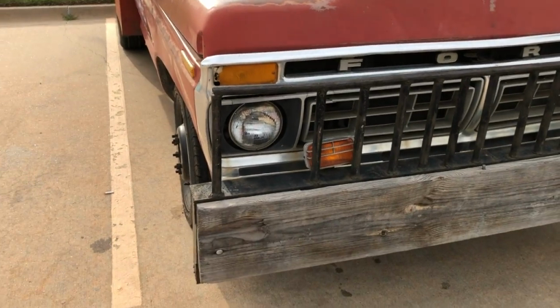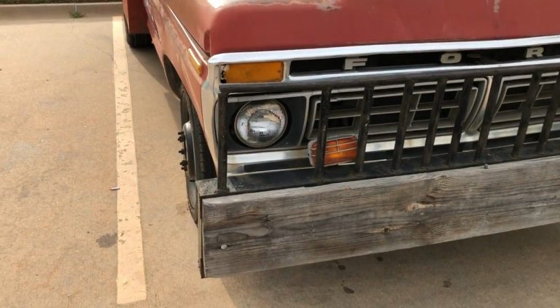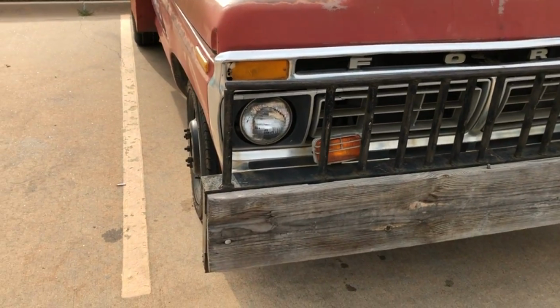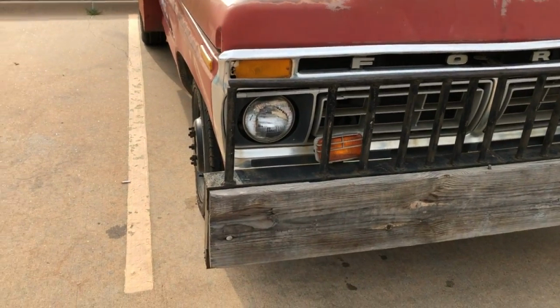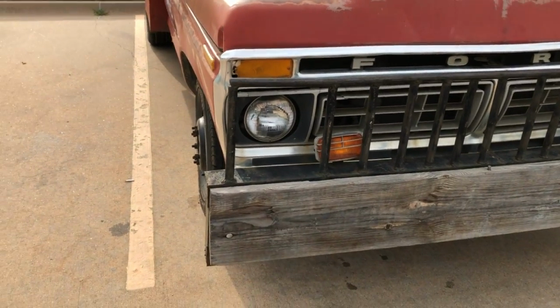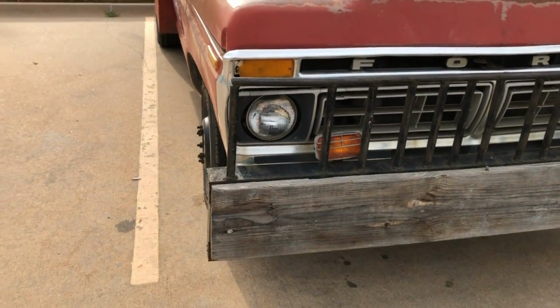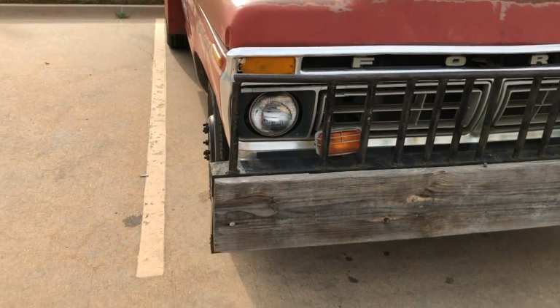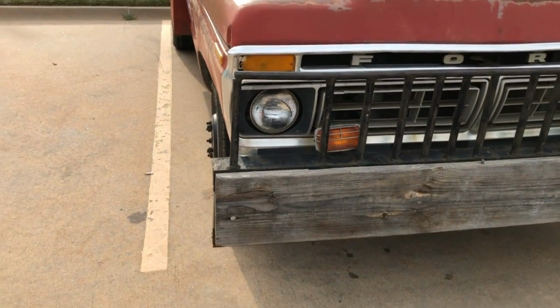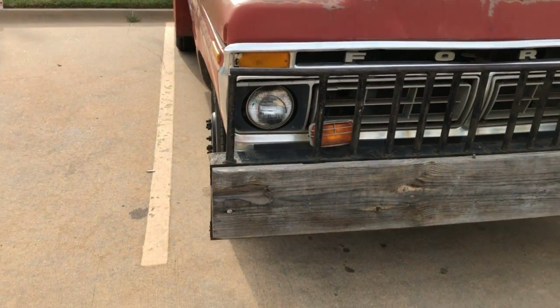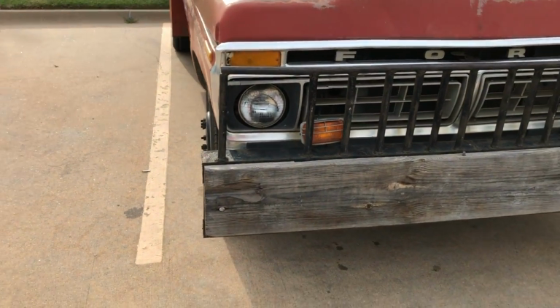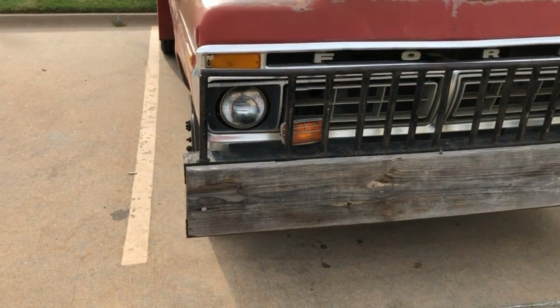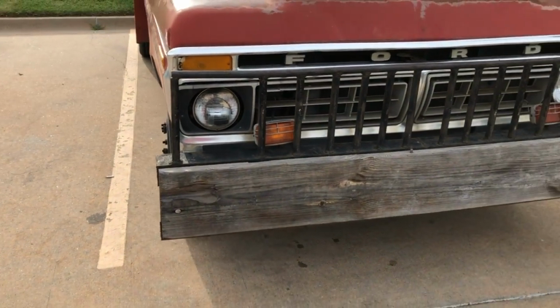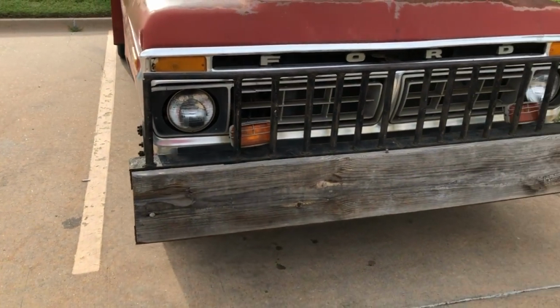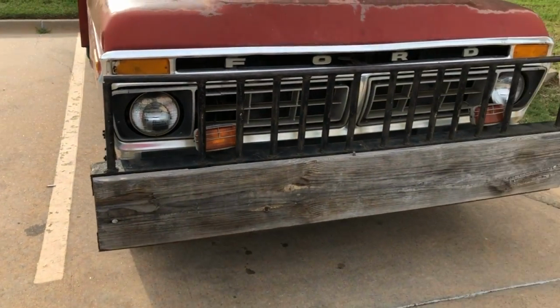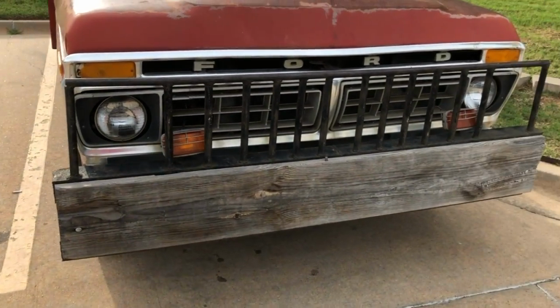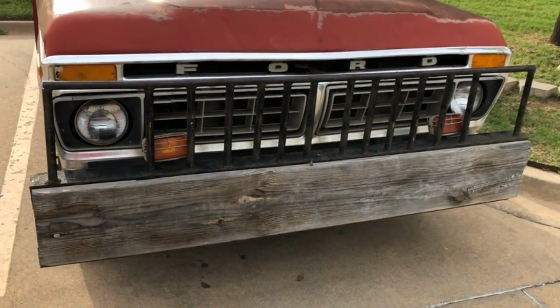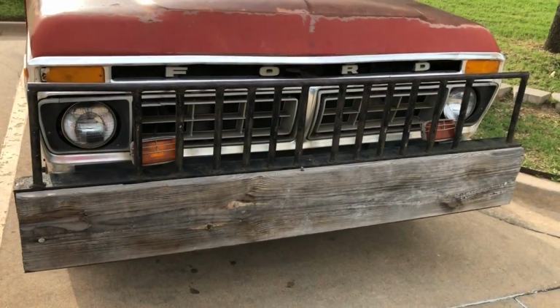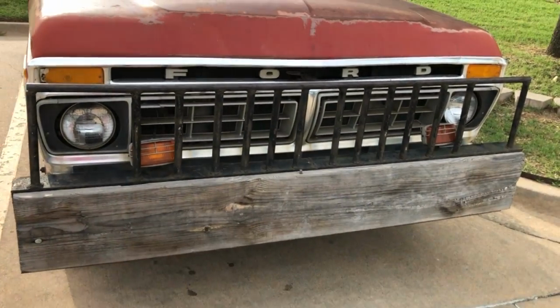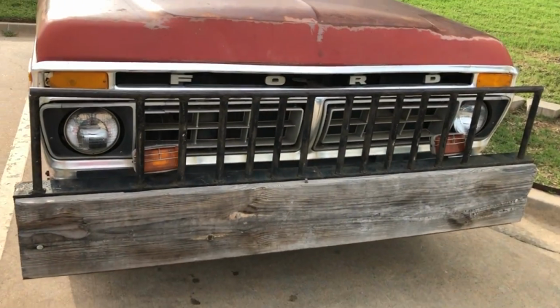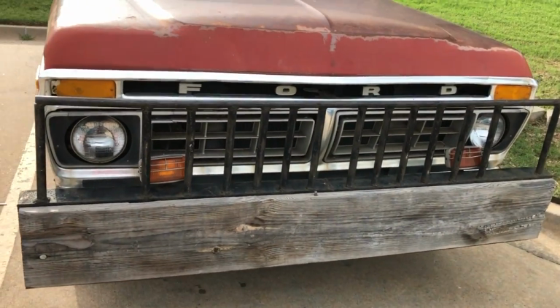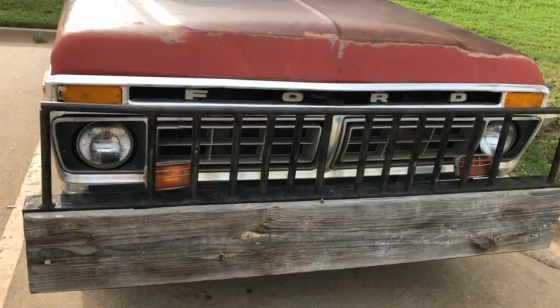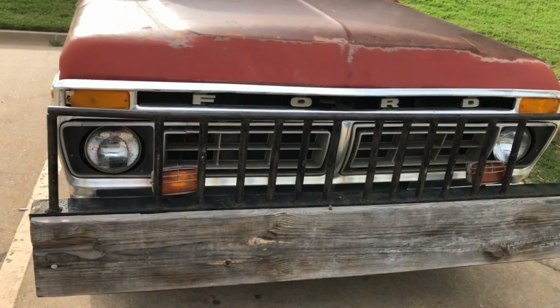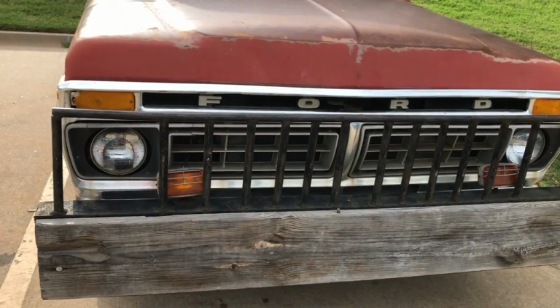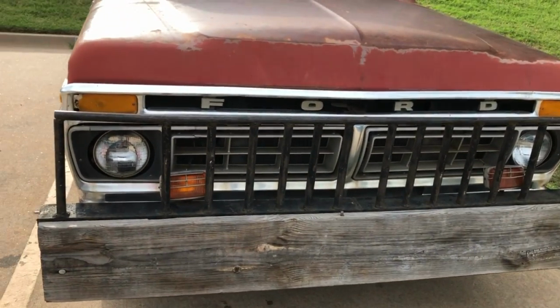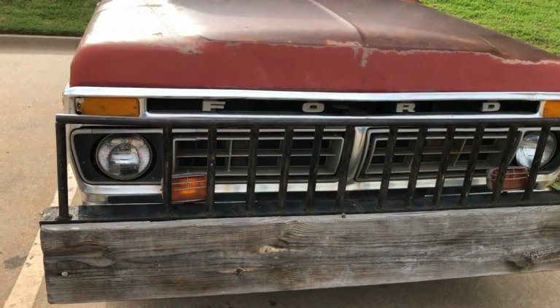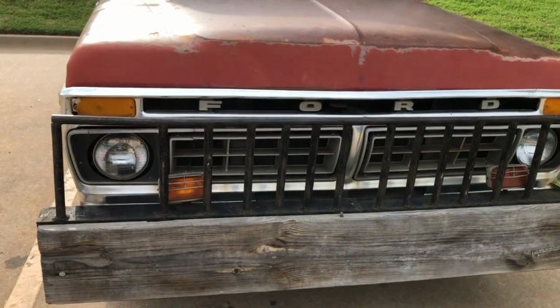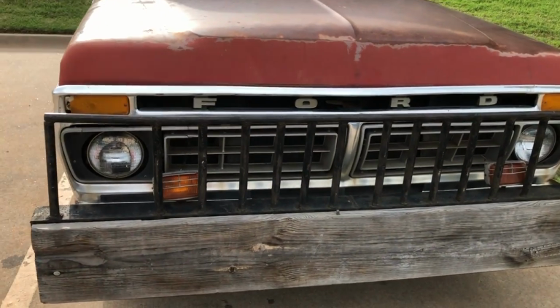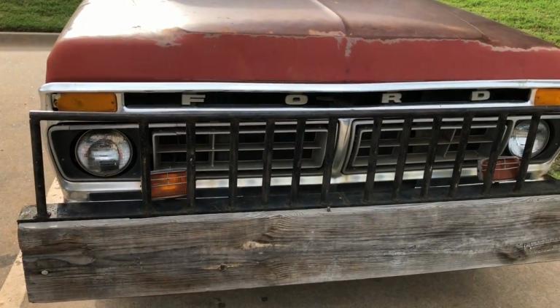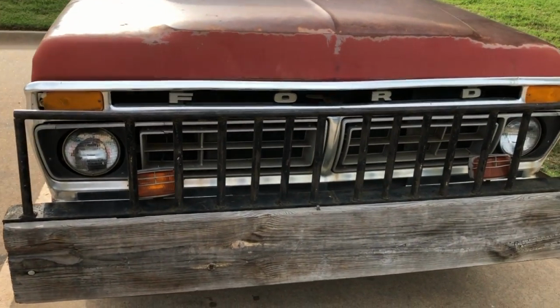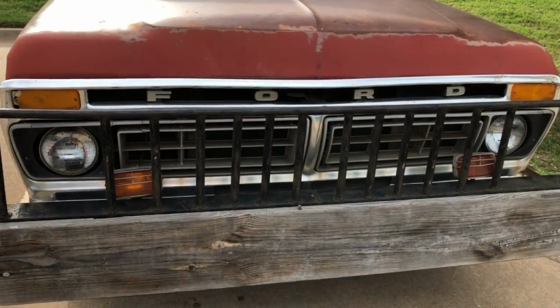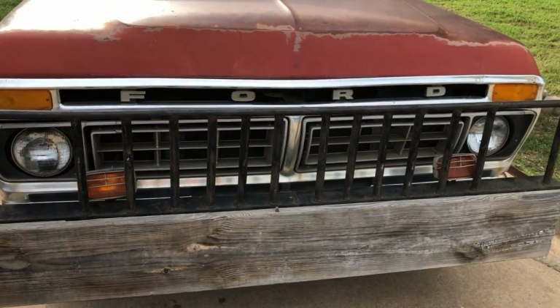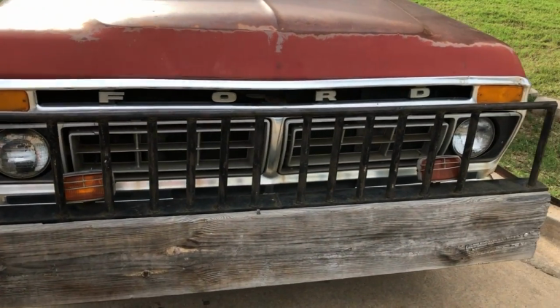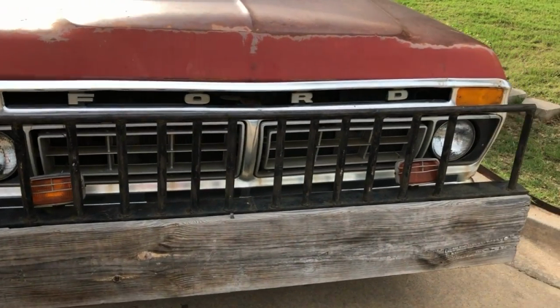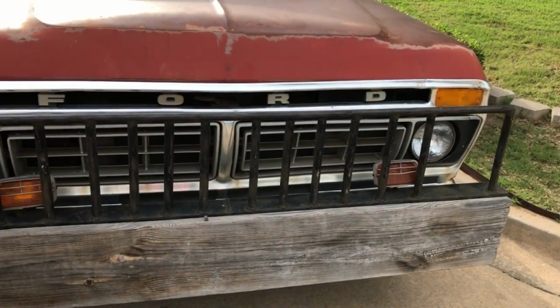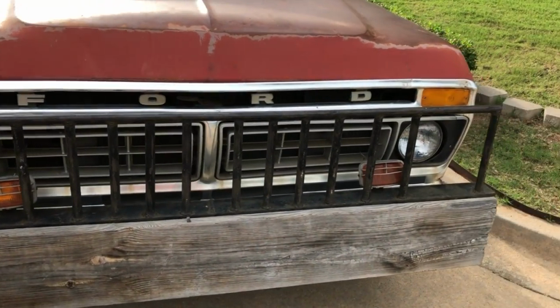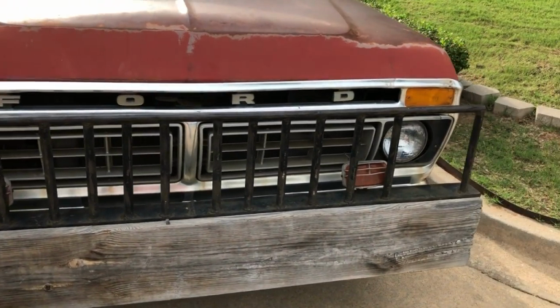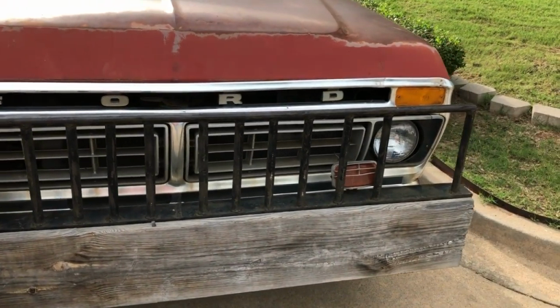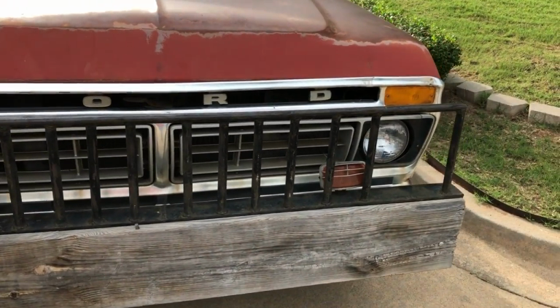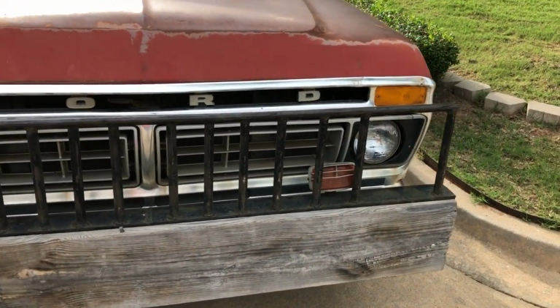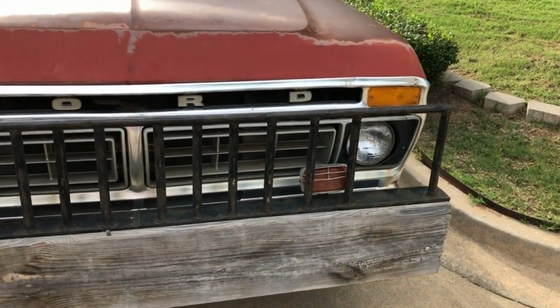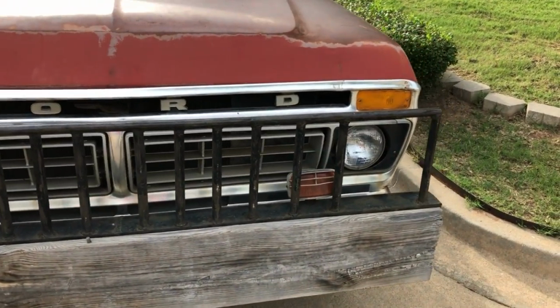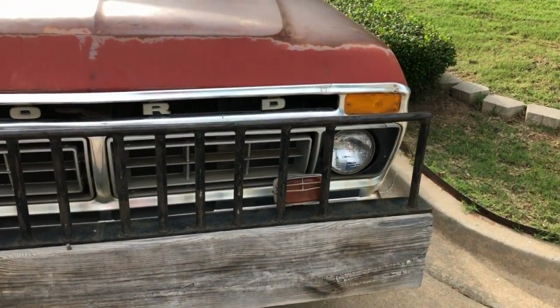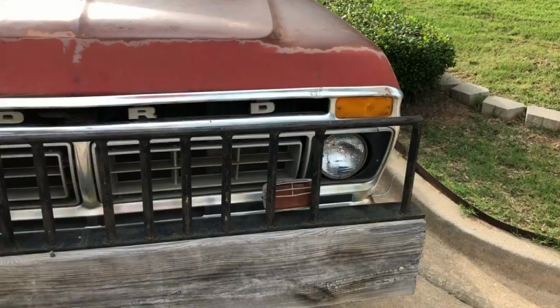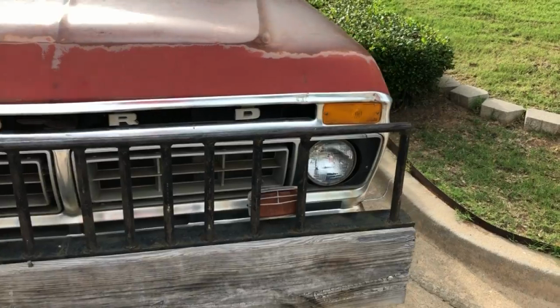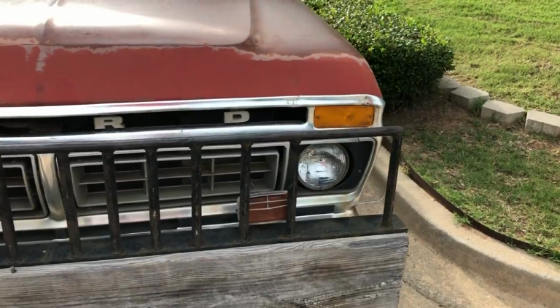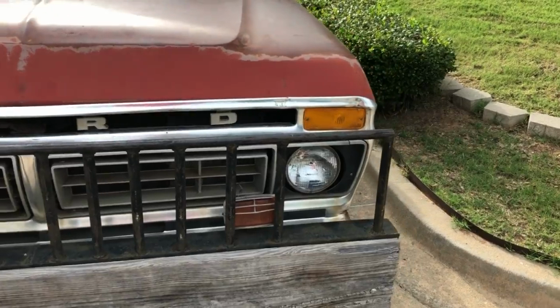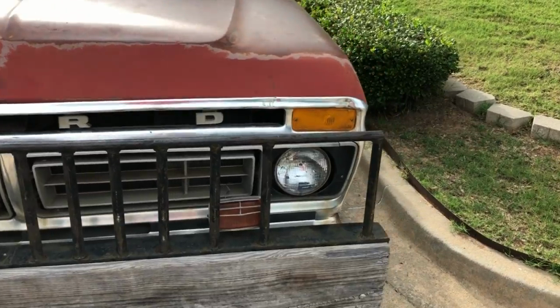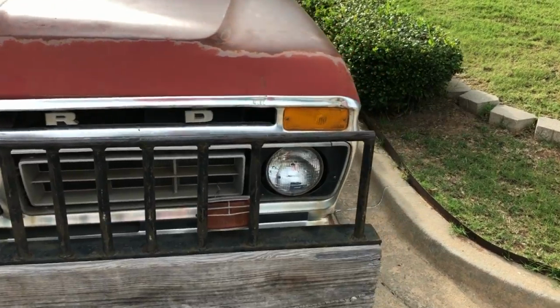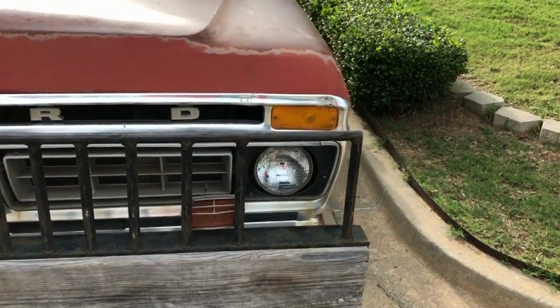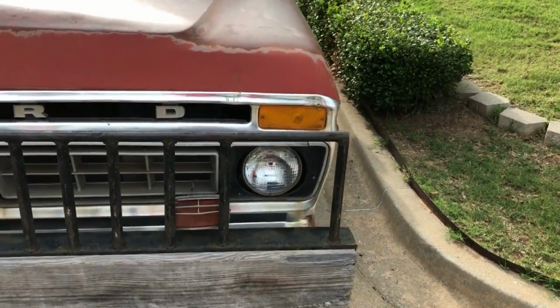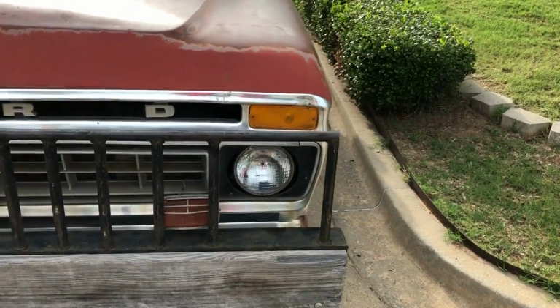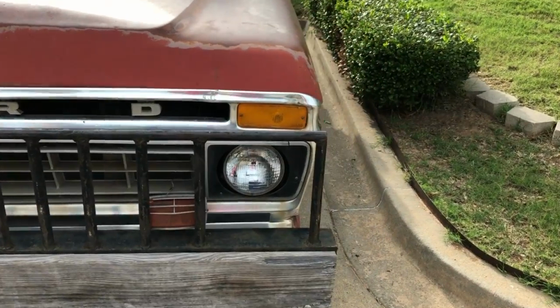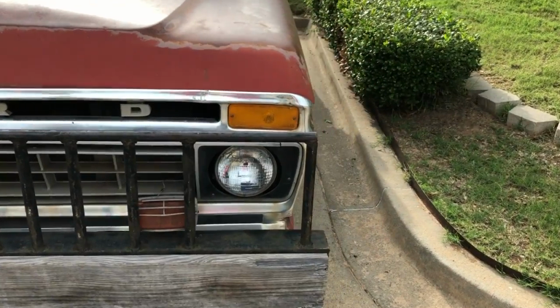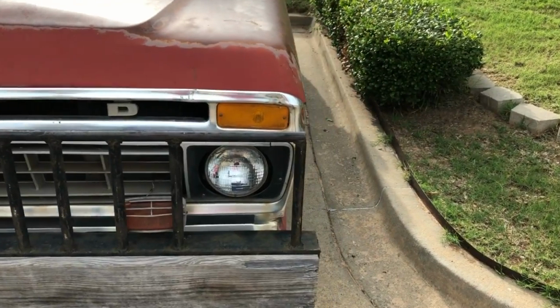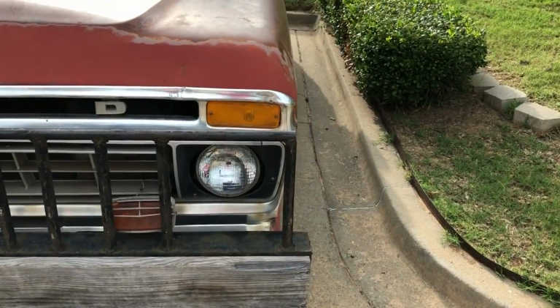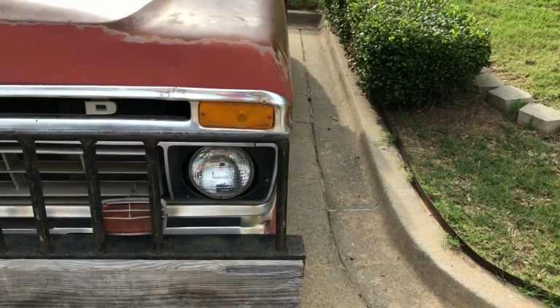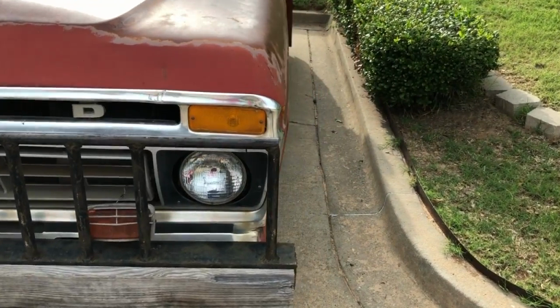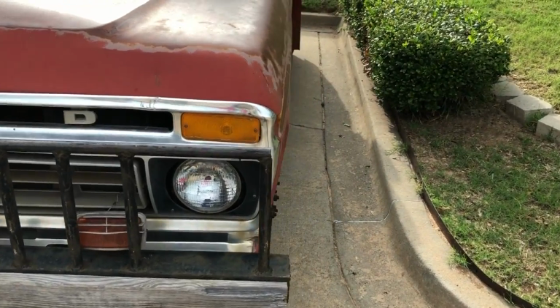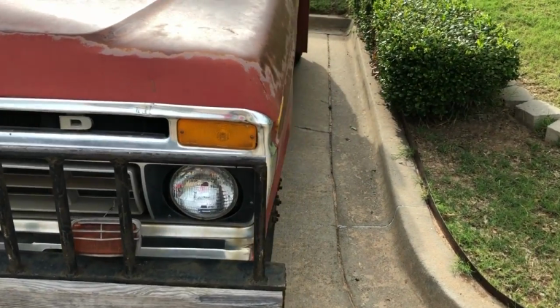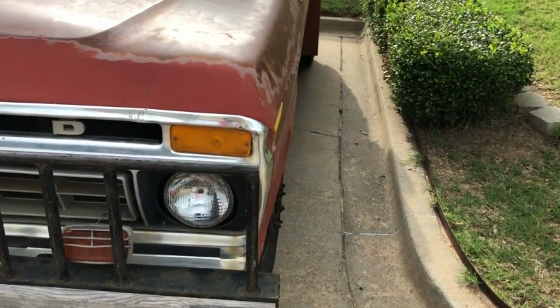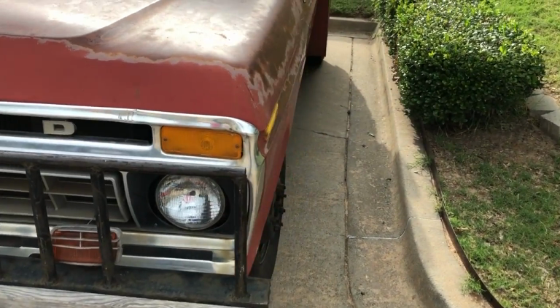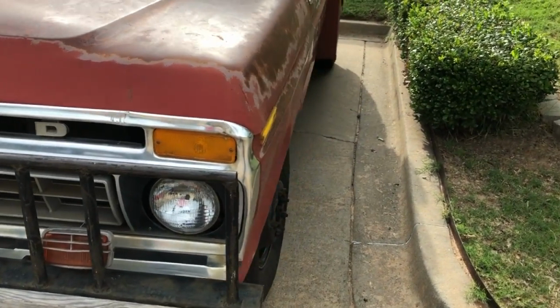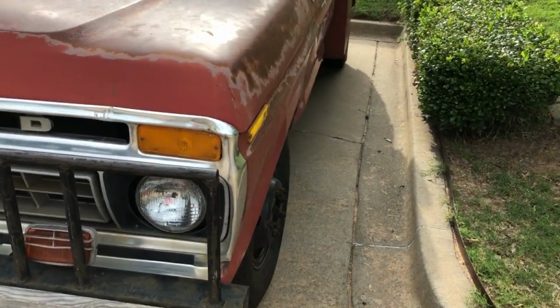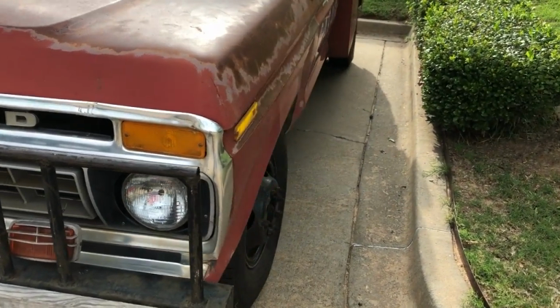What's it got under the hood? It's a 351 V8 with a PTO winch in the back.